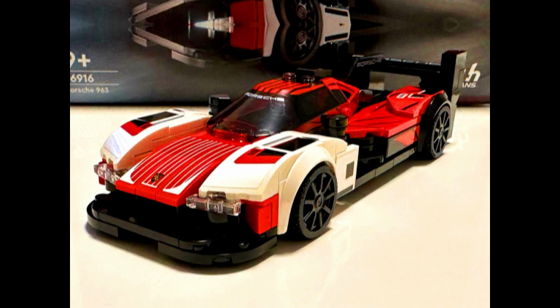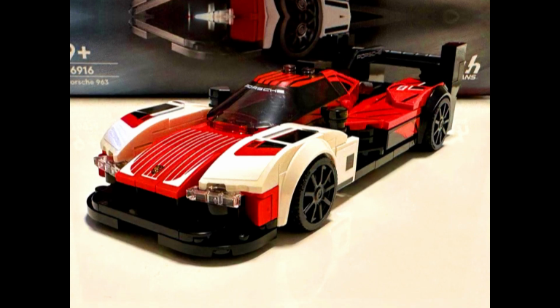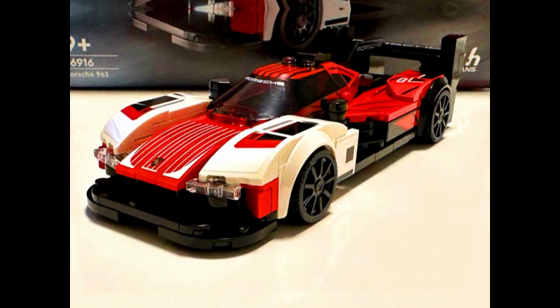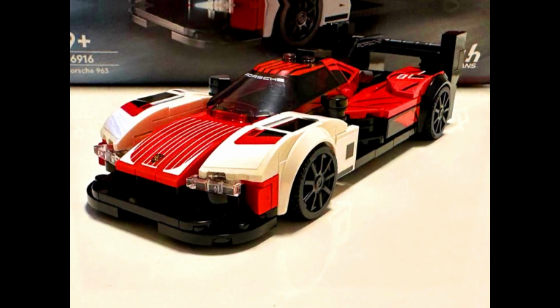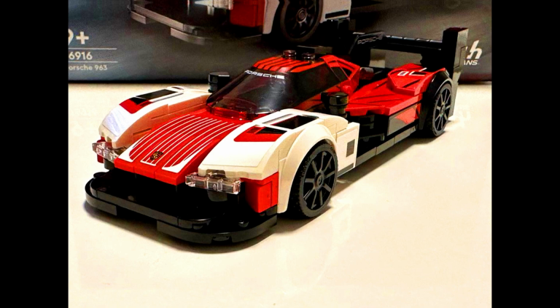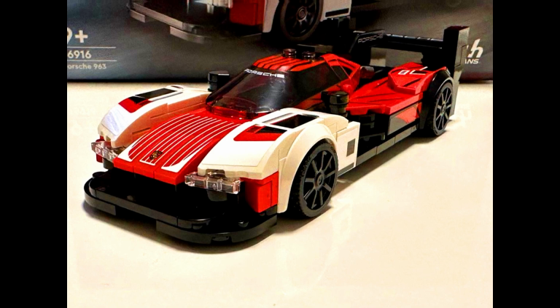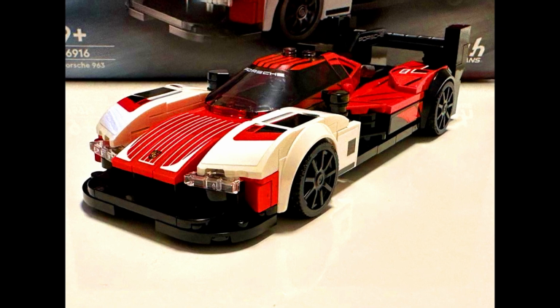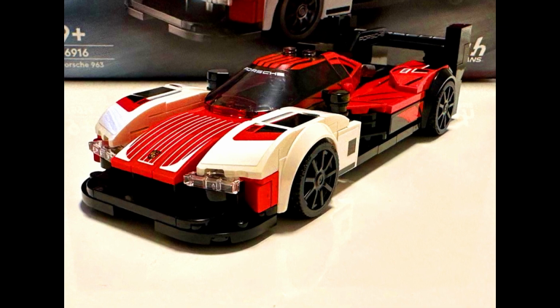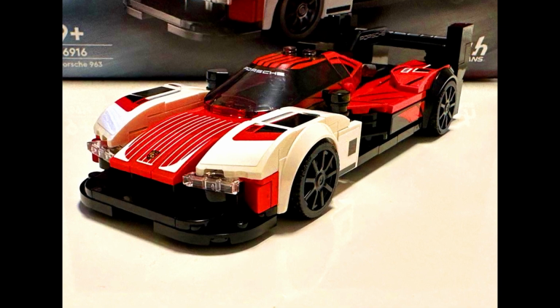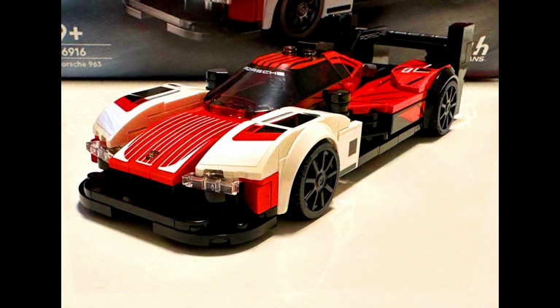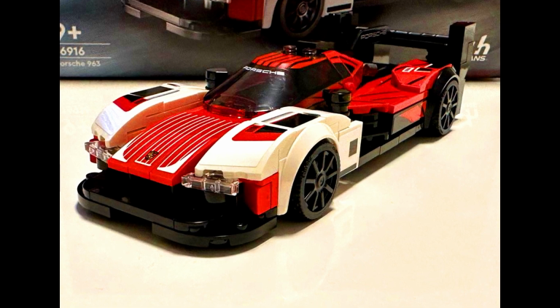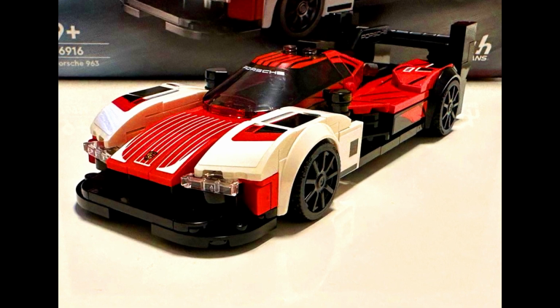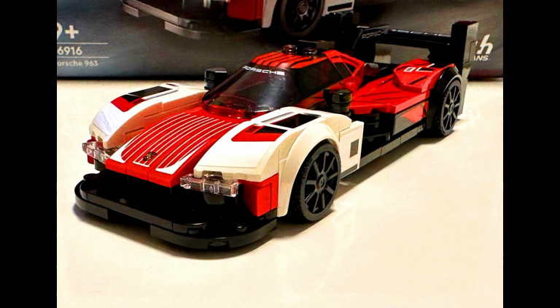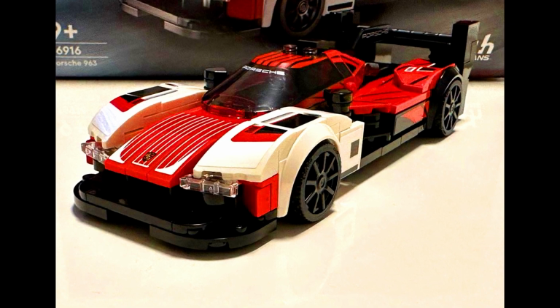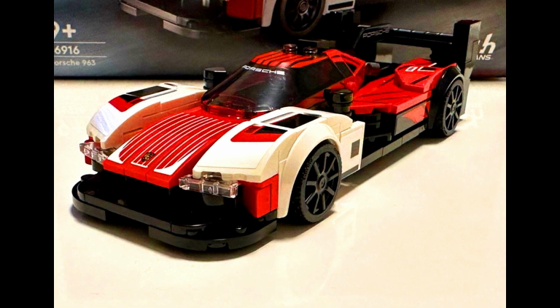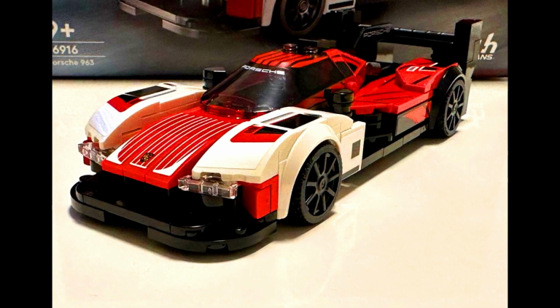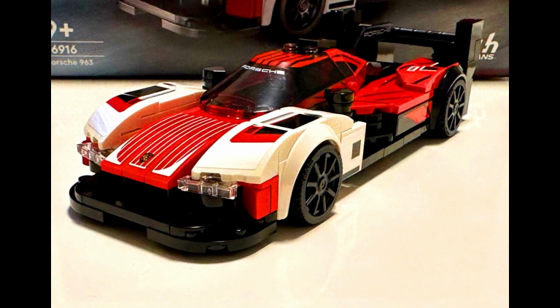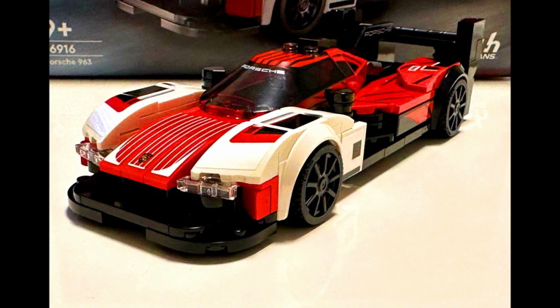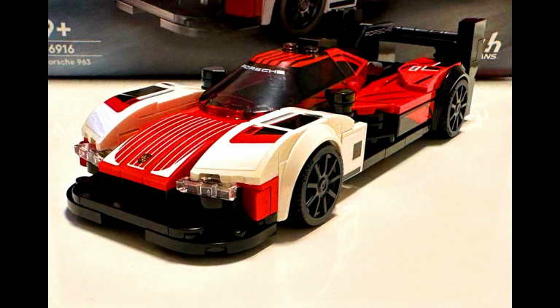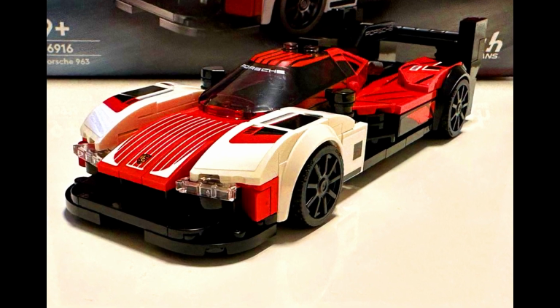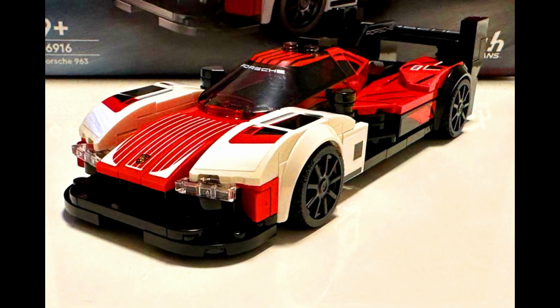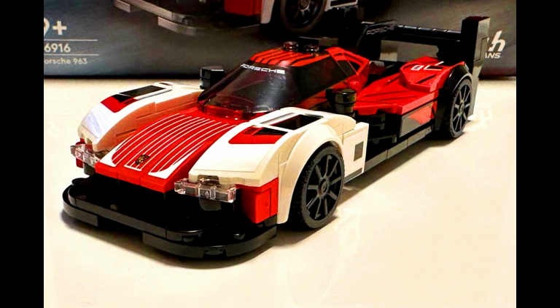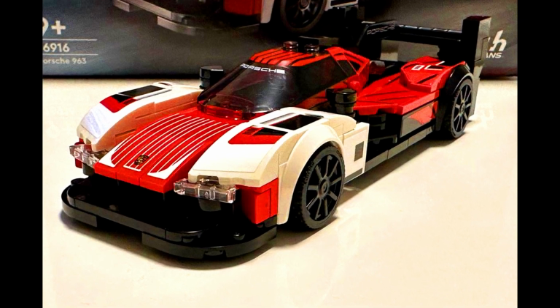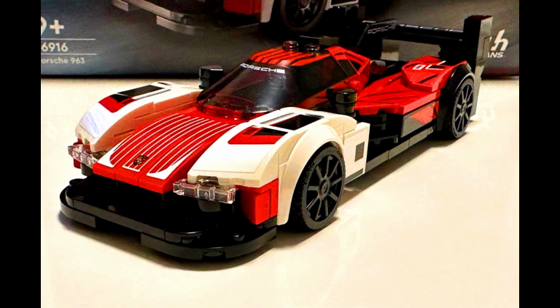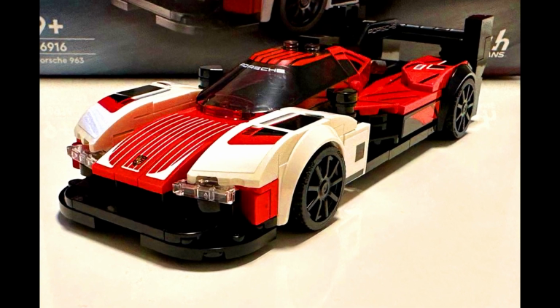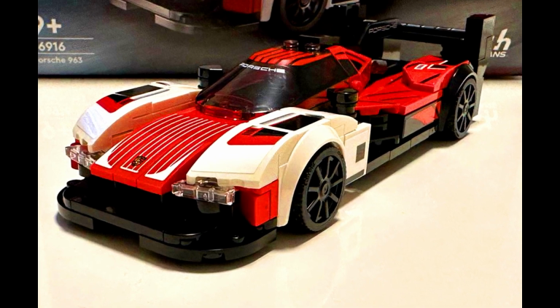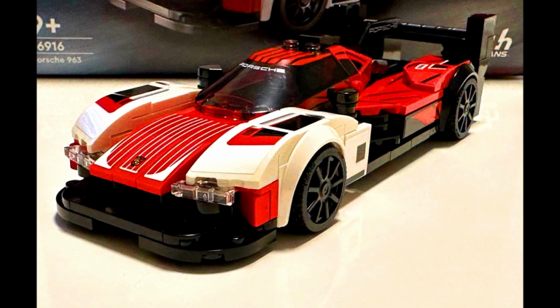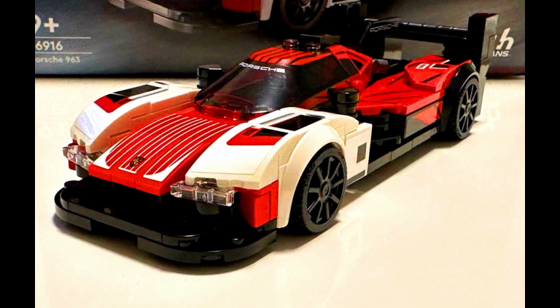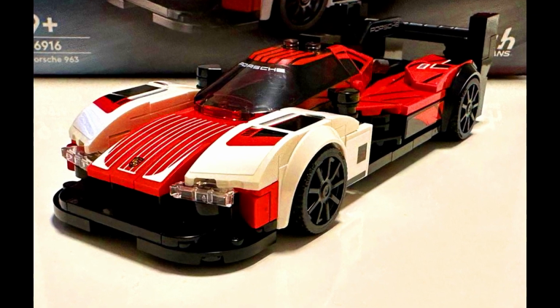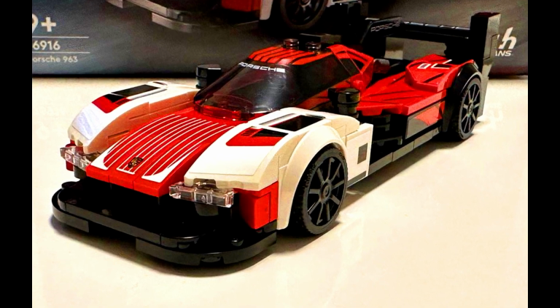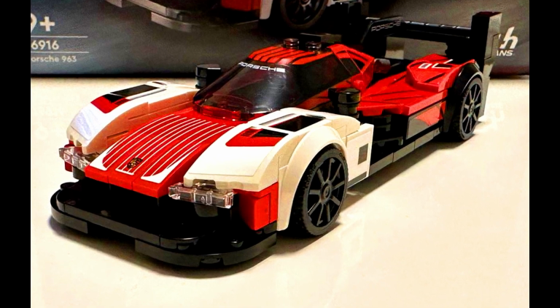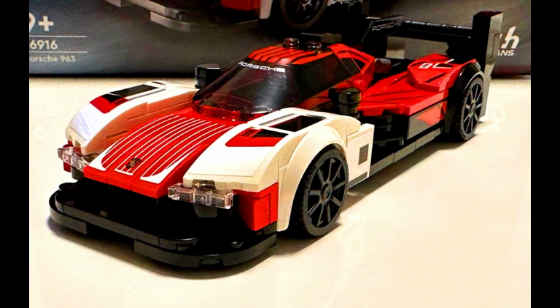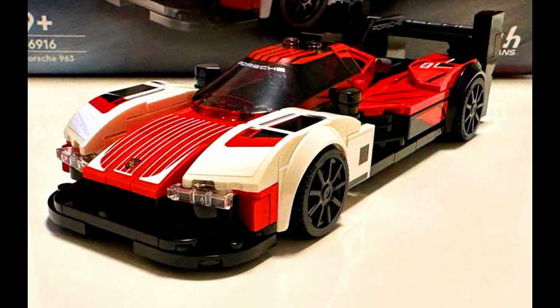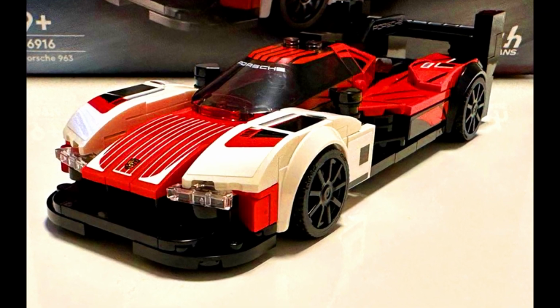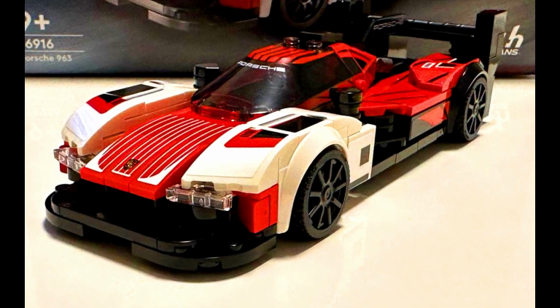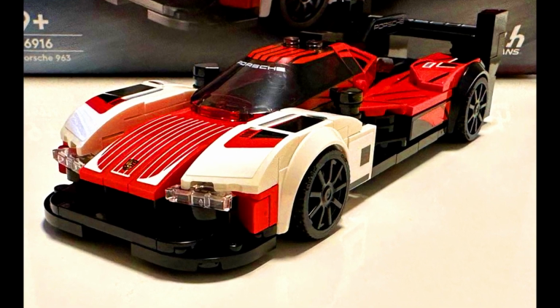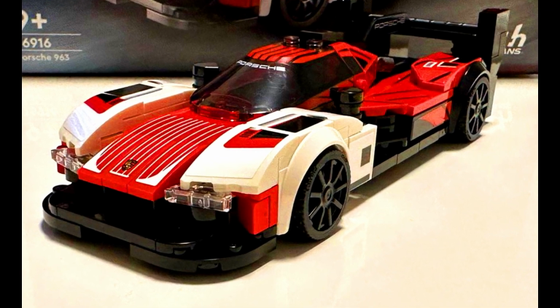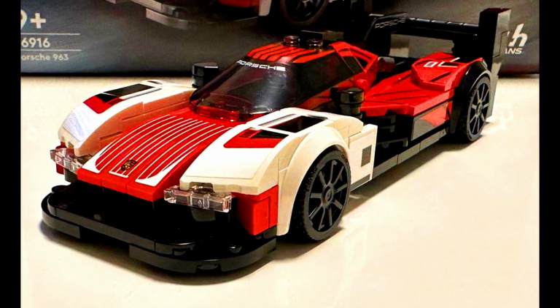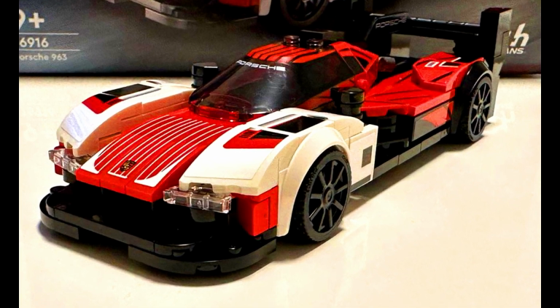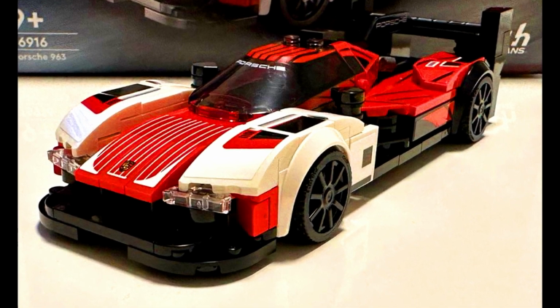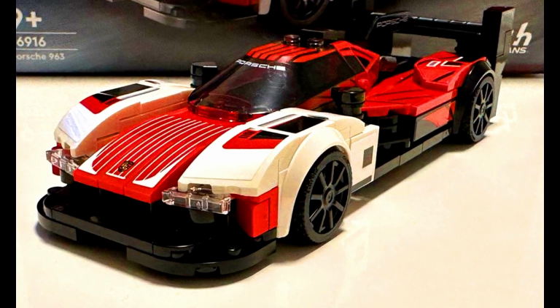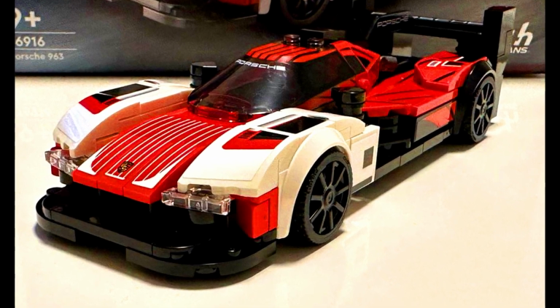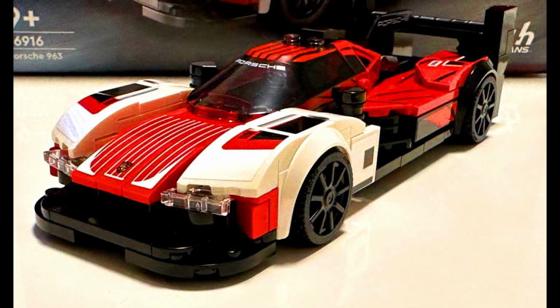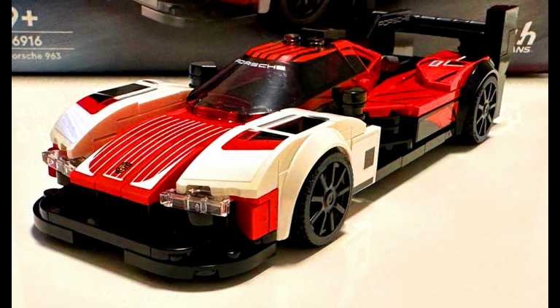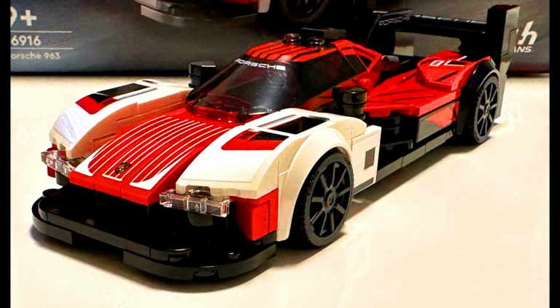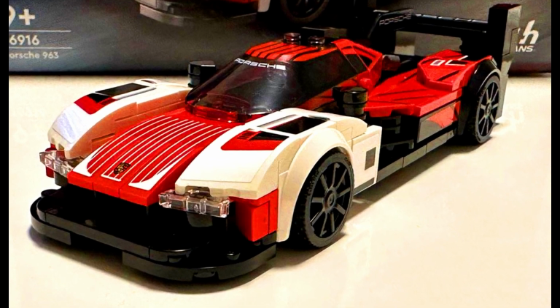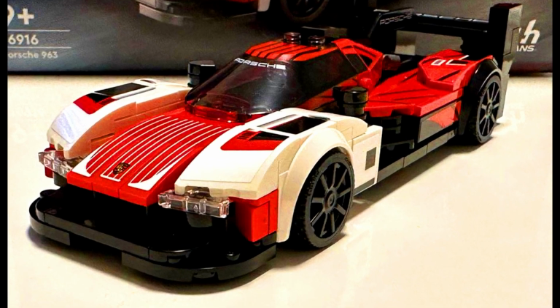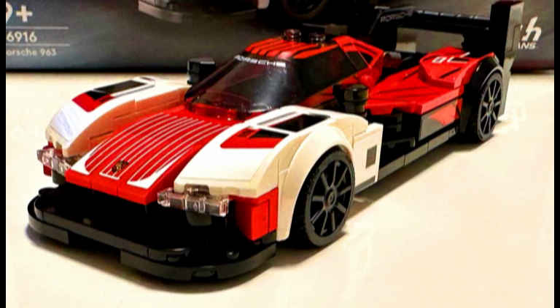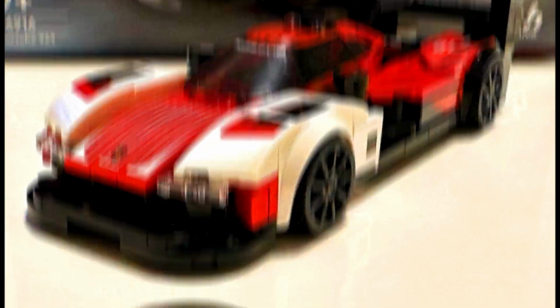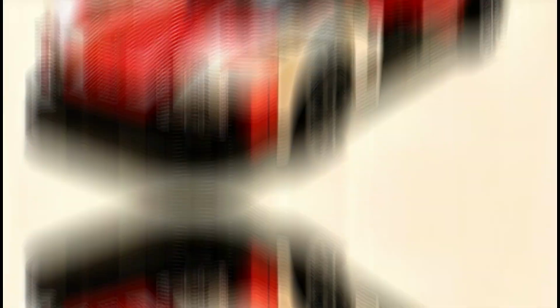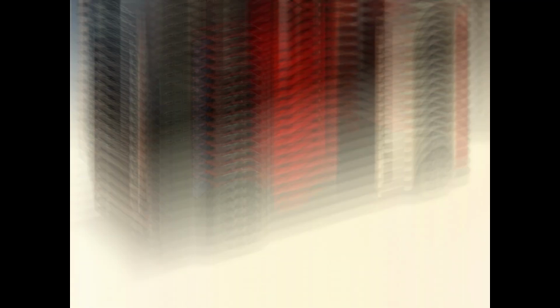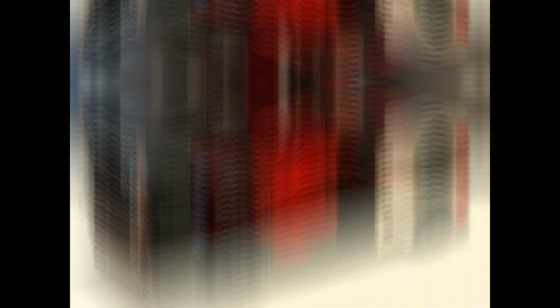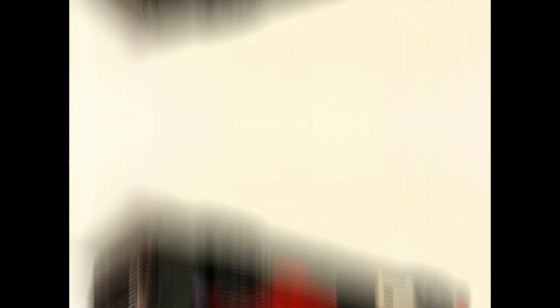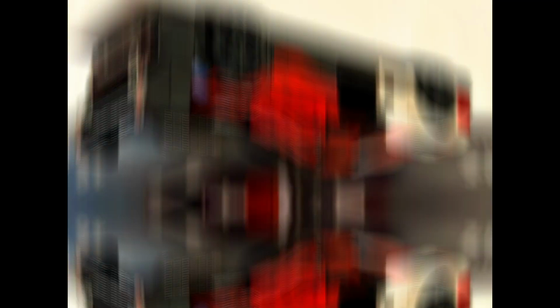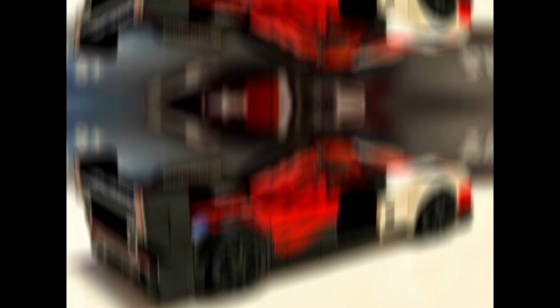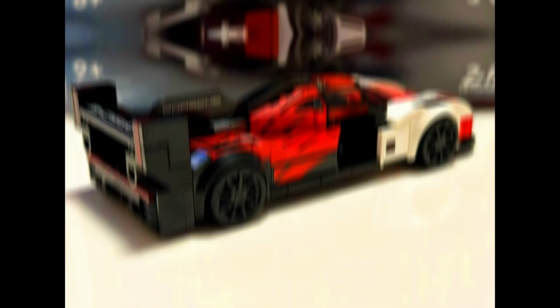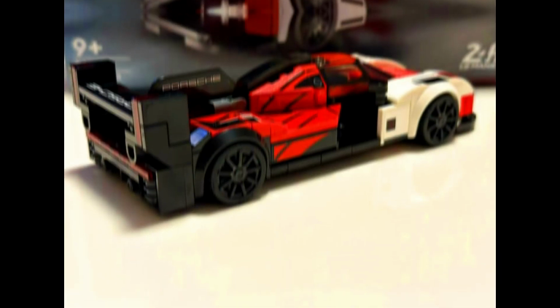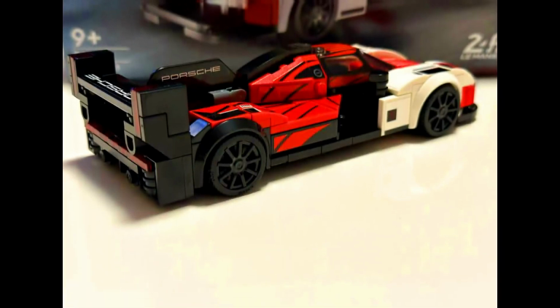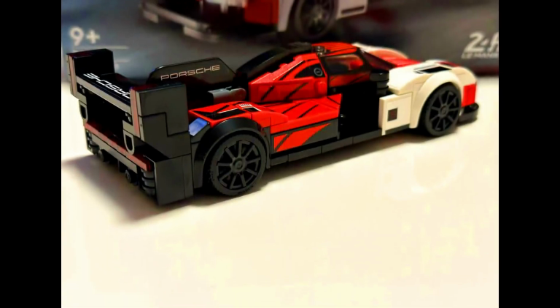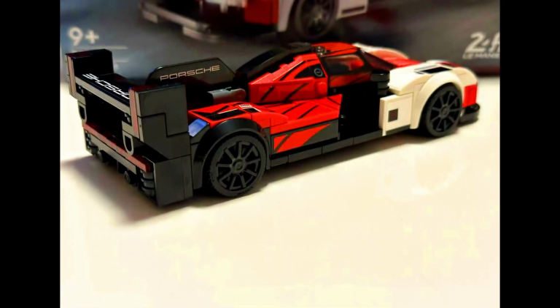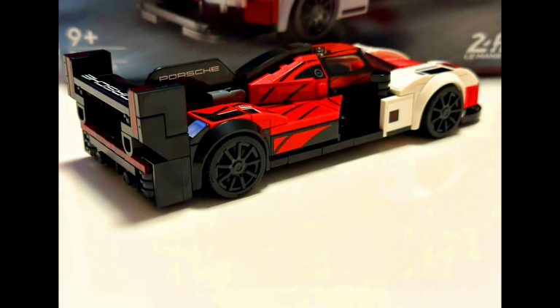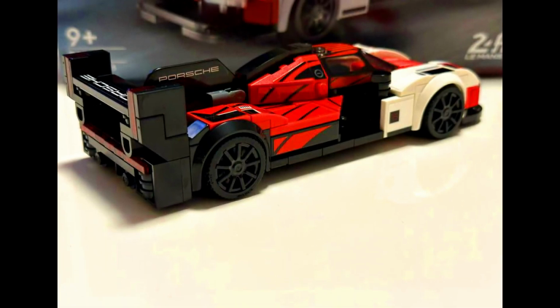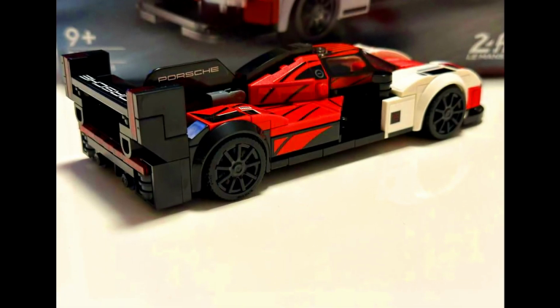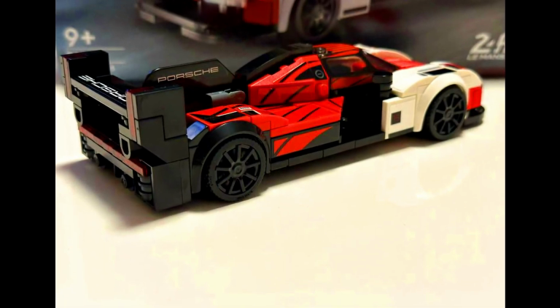Upcoming models by Lego: a Porsche 24 Hours of Le Mans. Check out the sneak peek of this car.